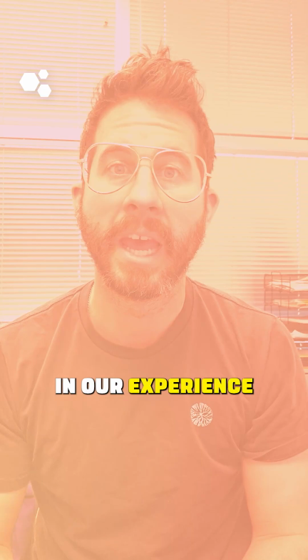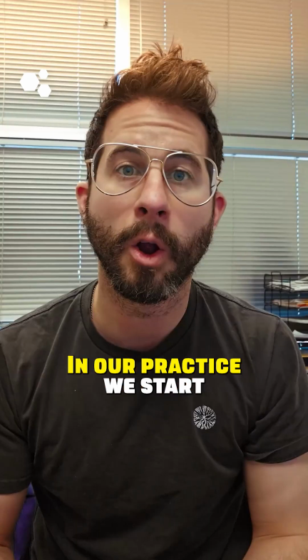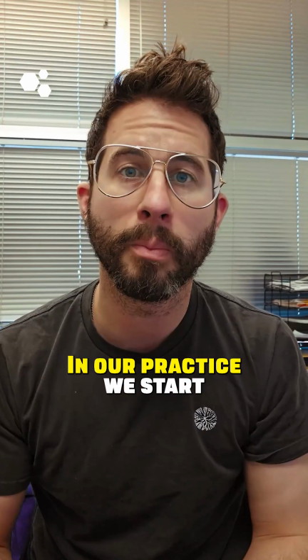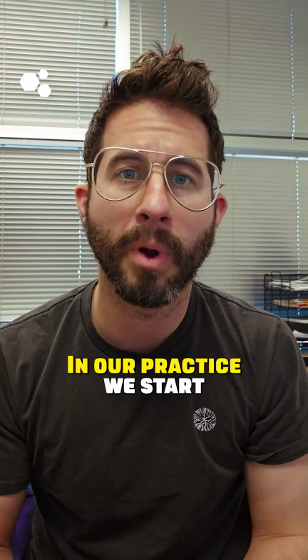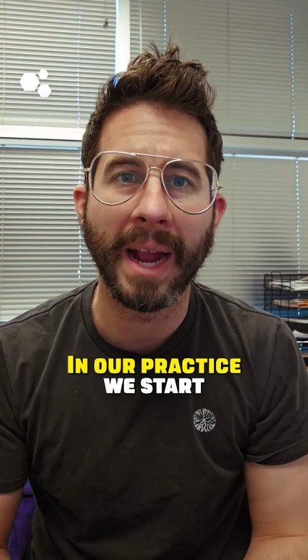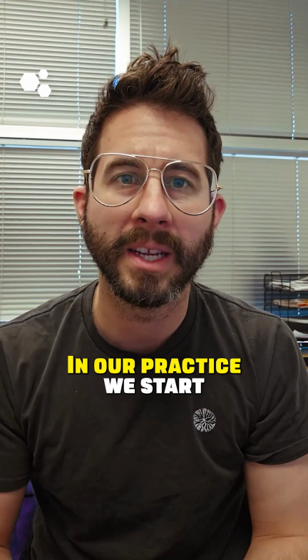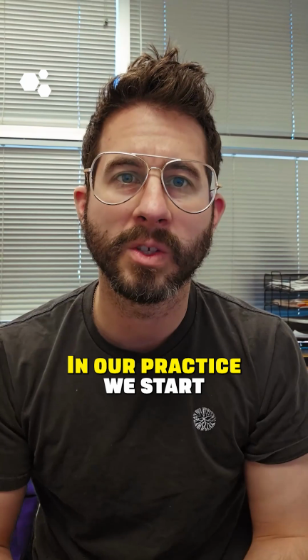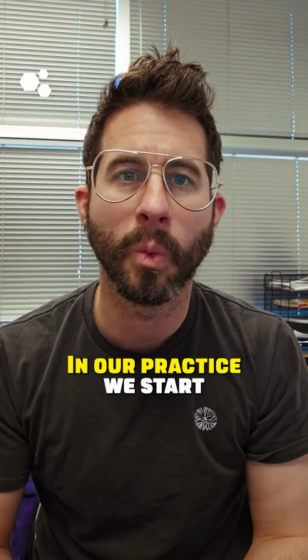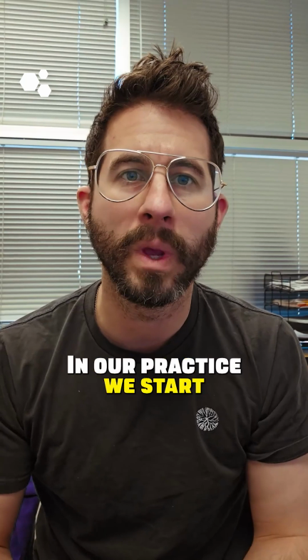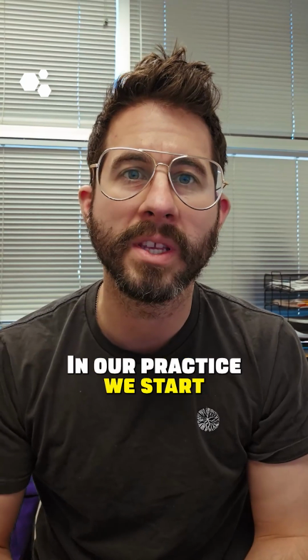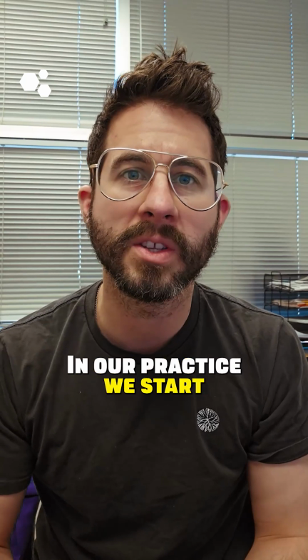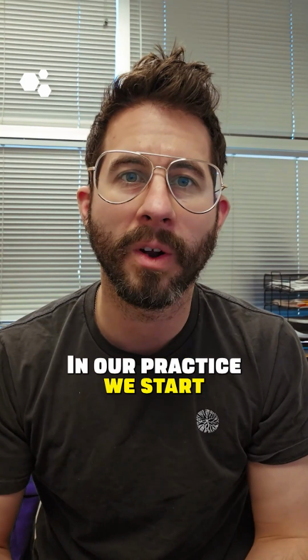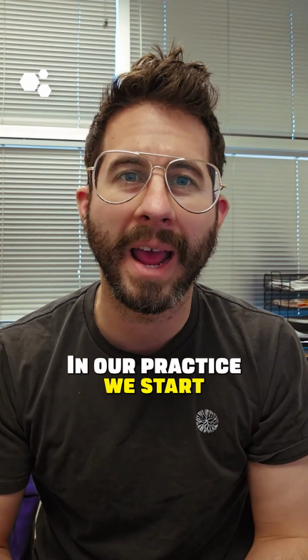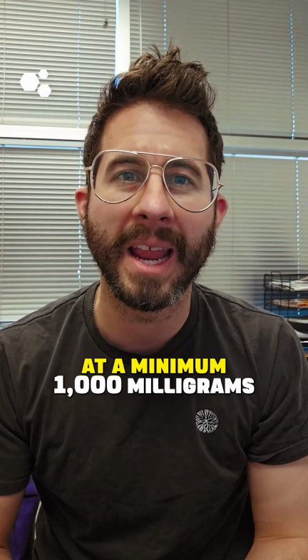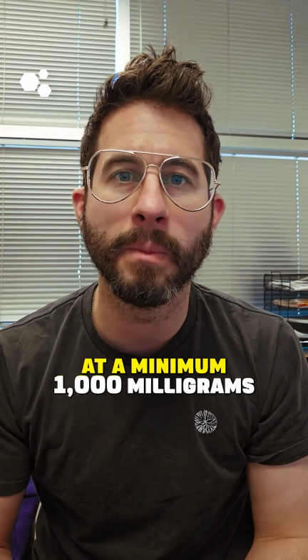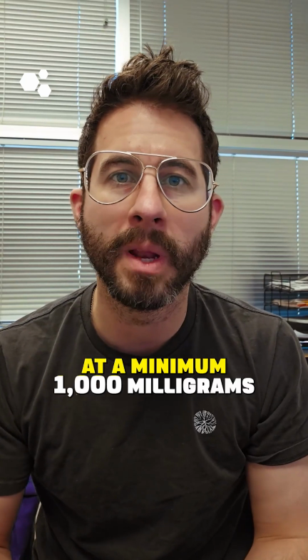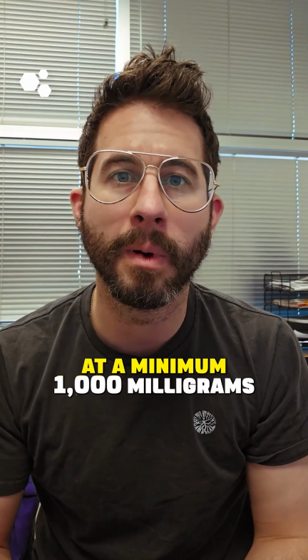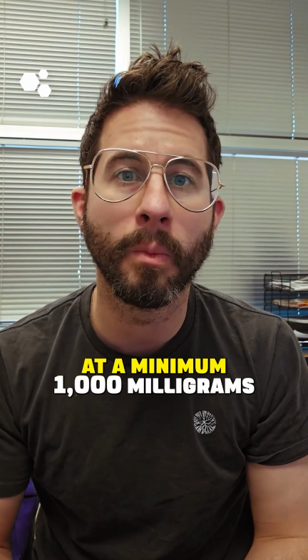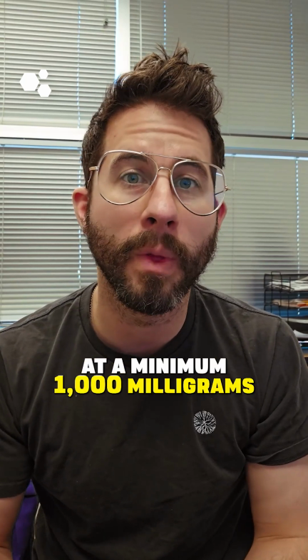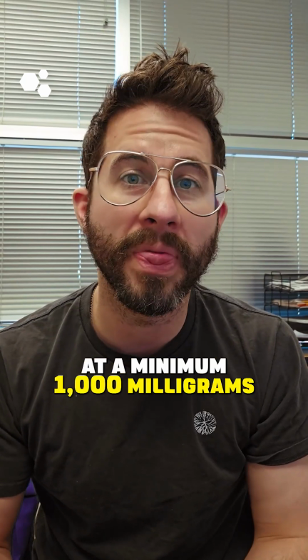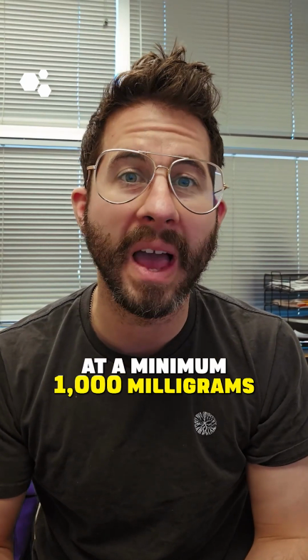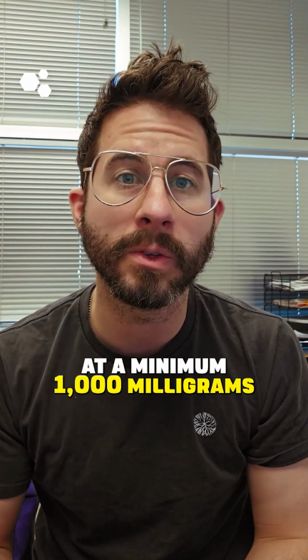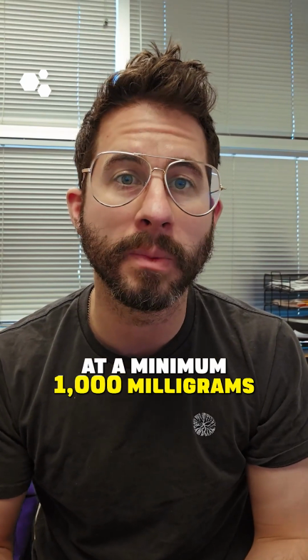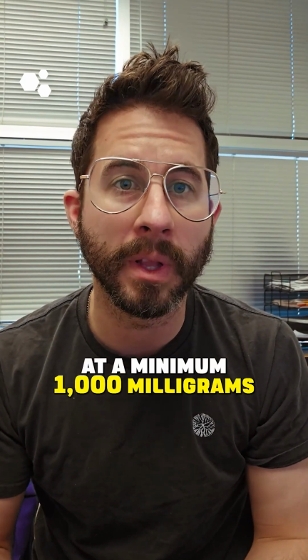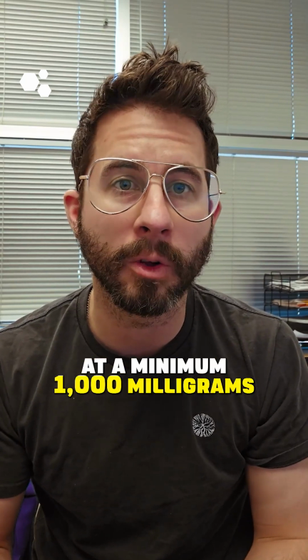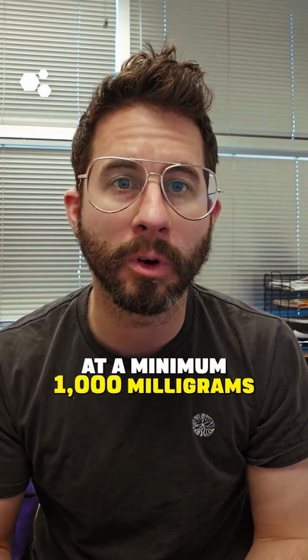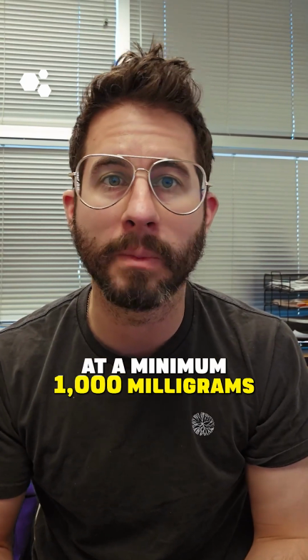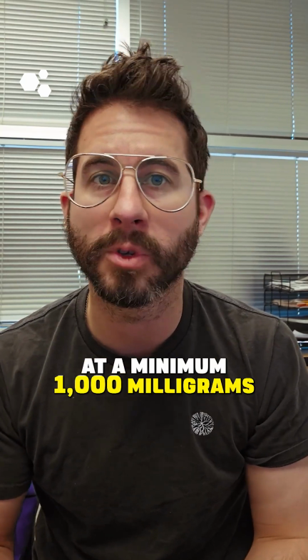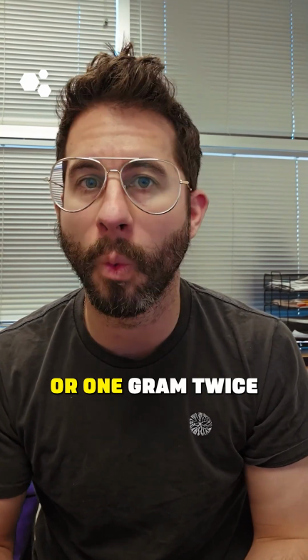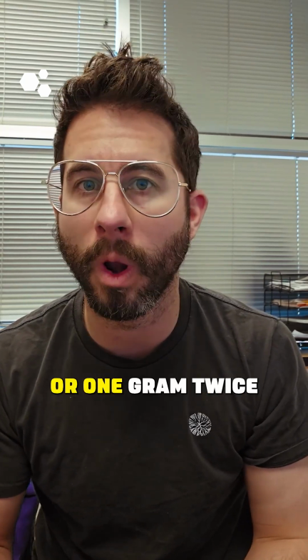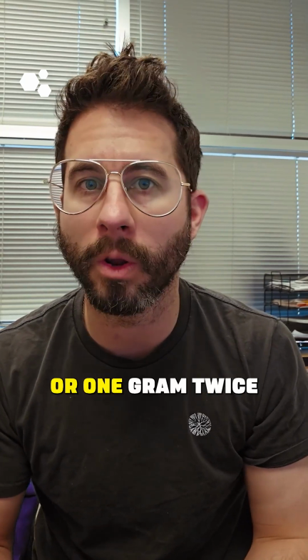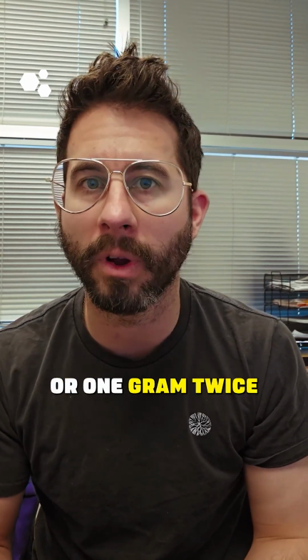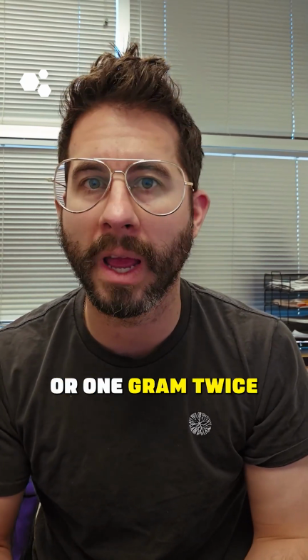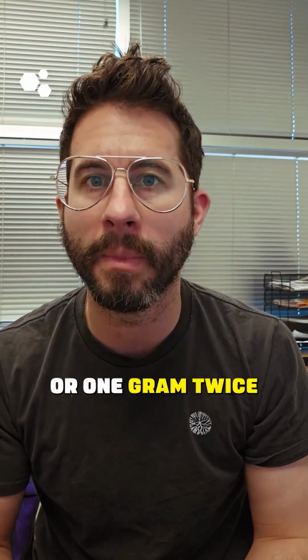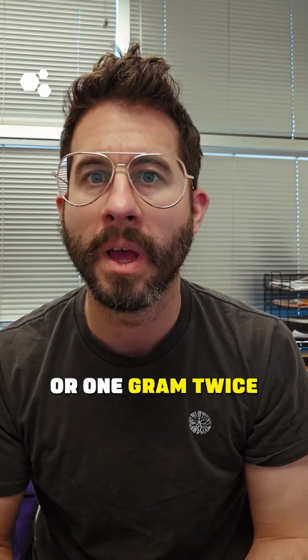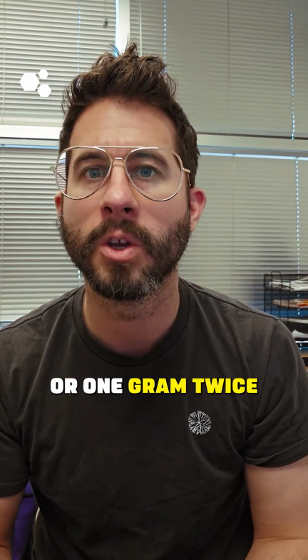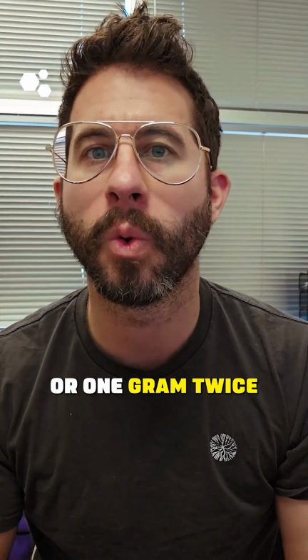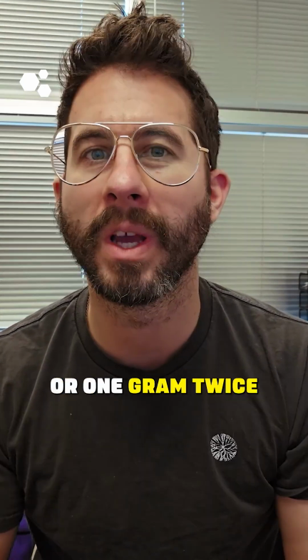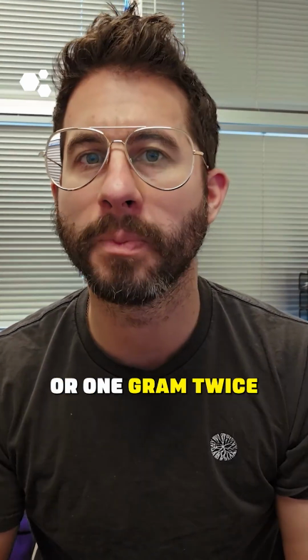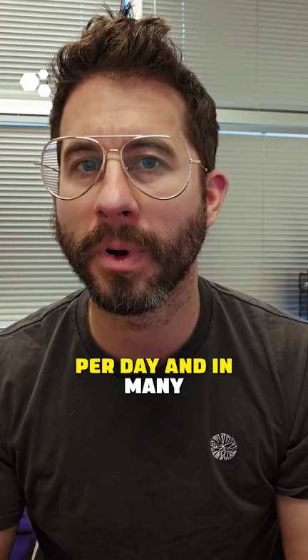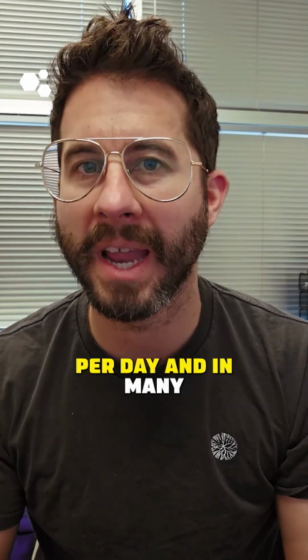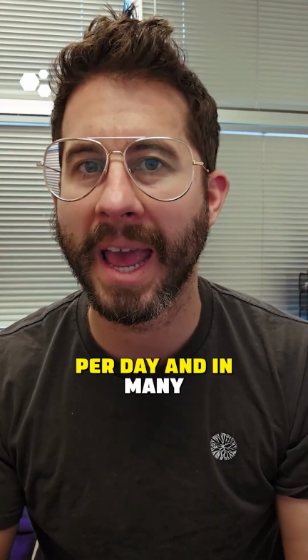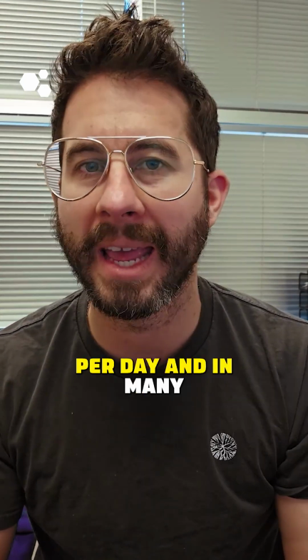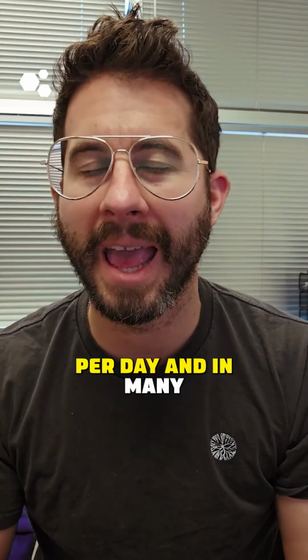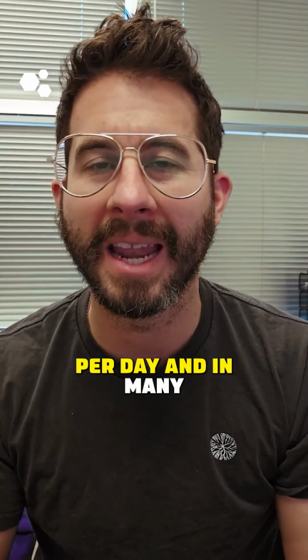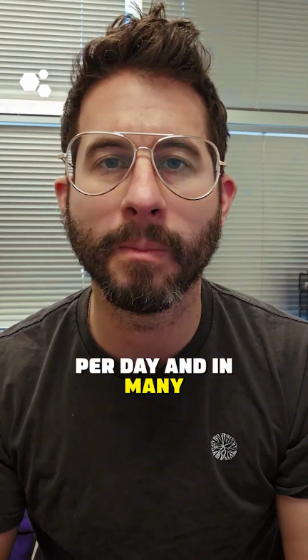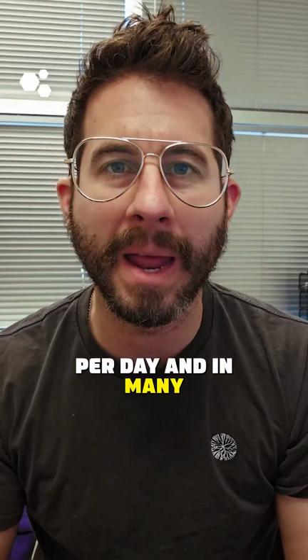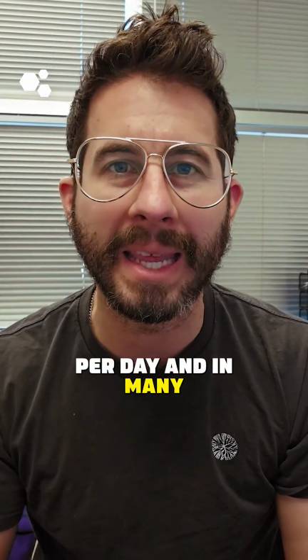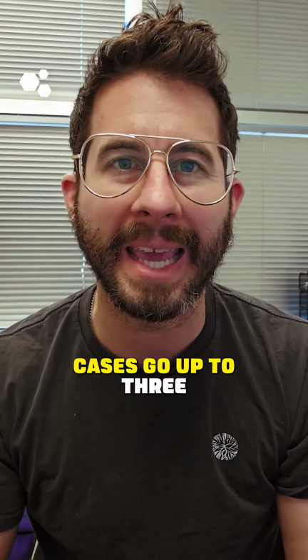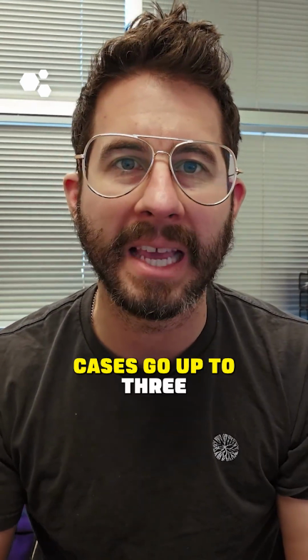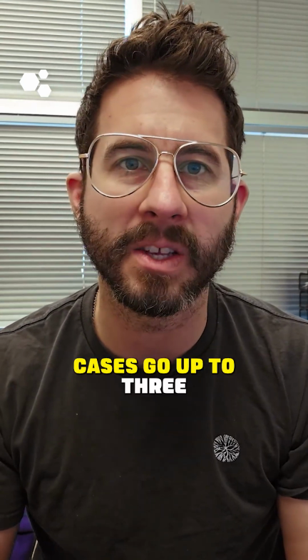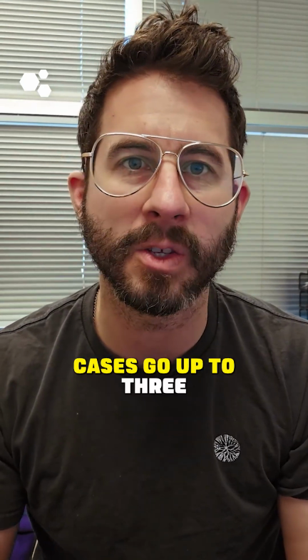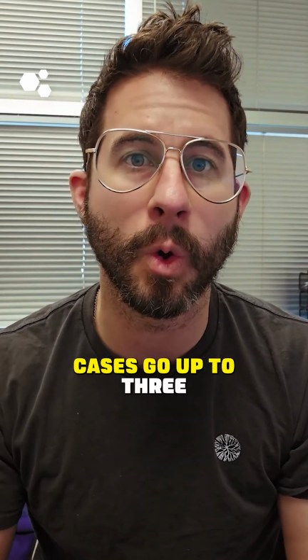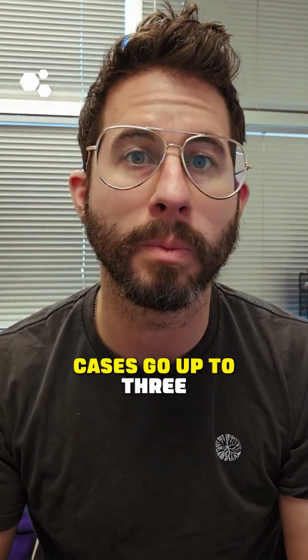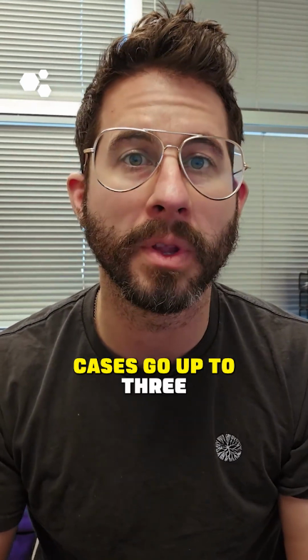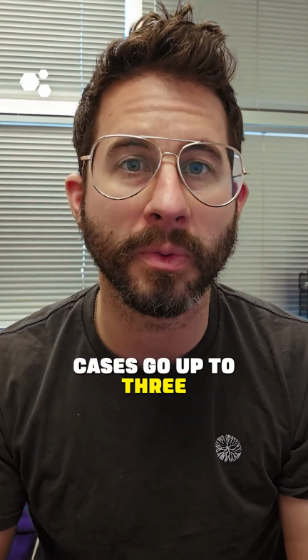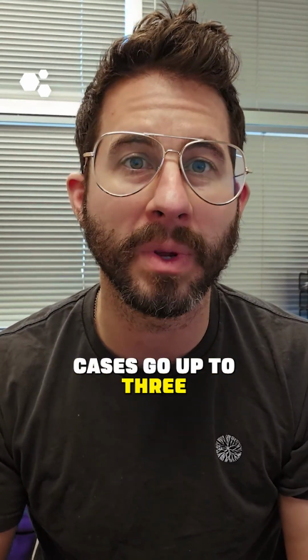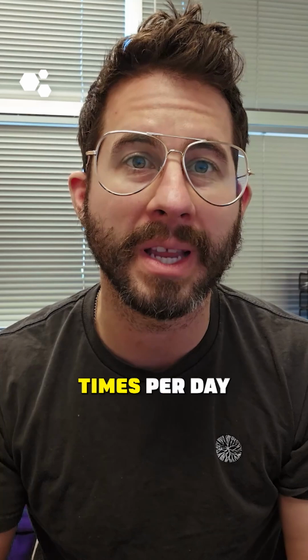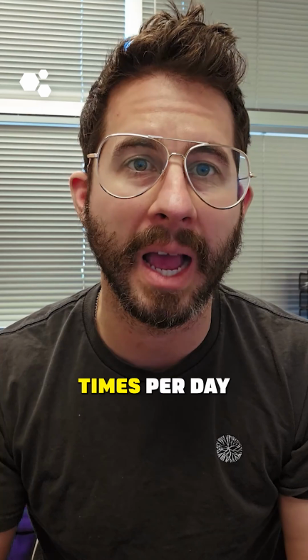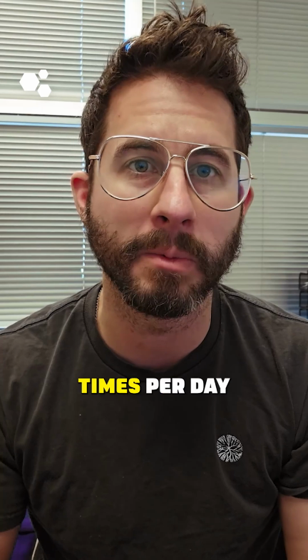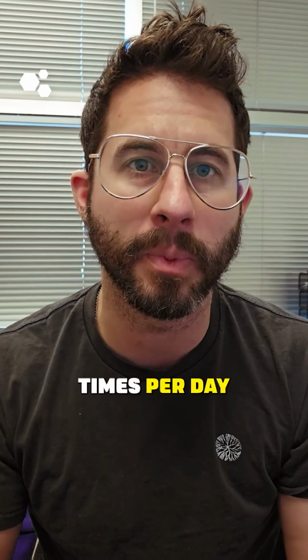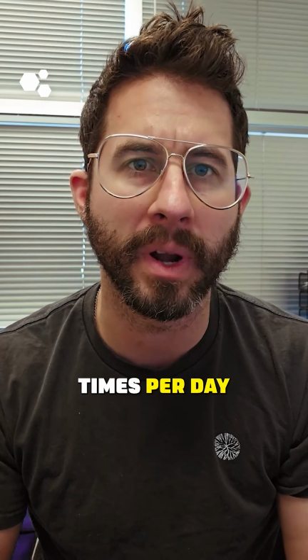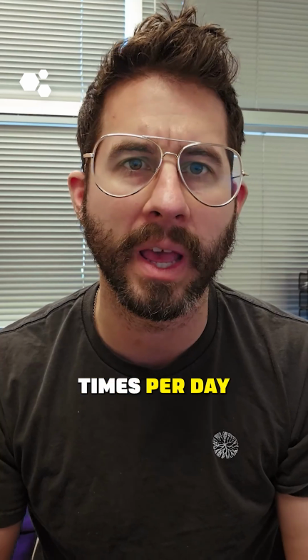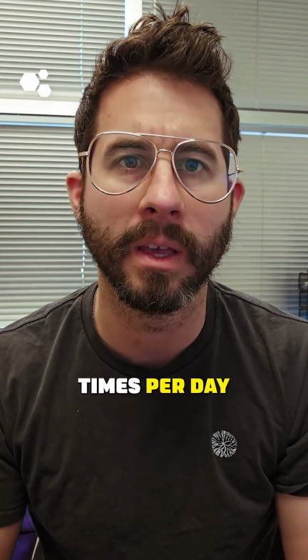In our practice, we start at a minimum of 1000 milligrams, or one gram, twice per day, and in many cases go up to three times per day.